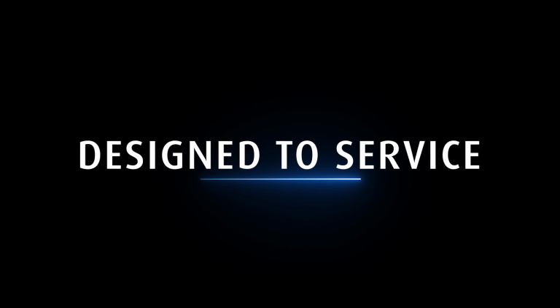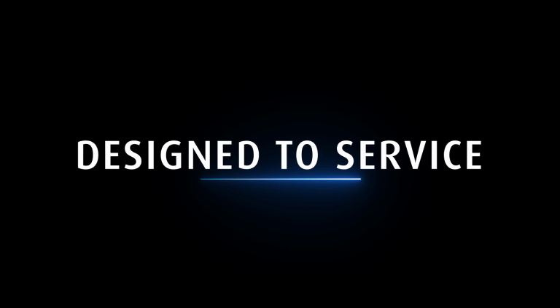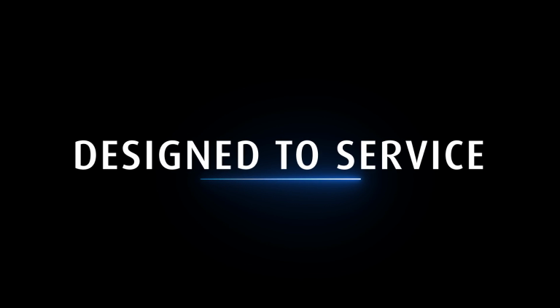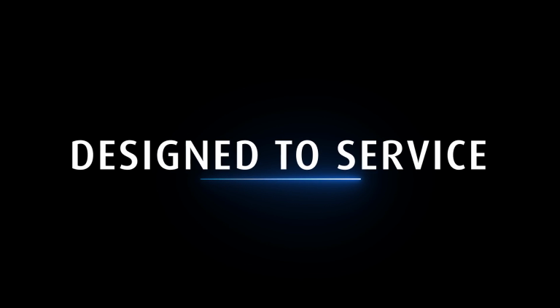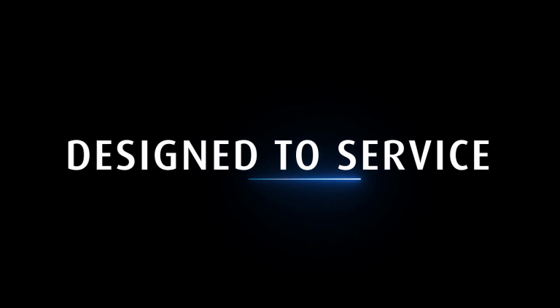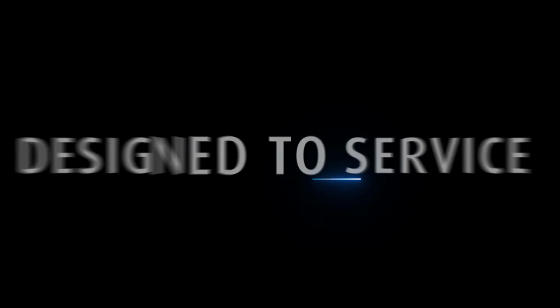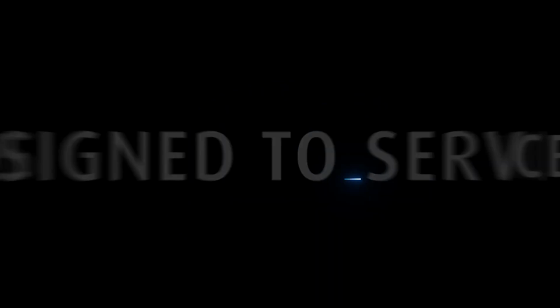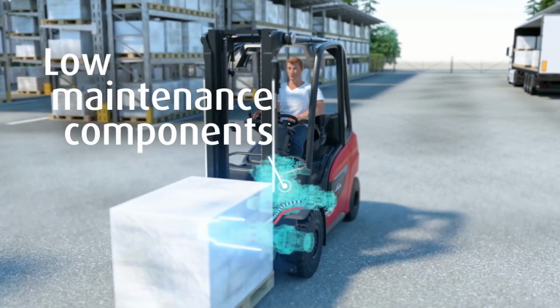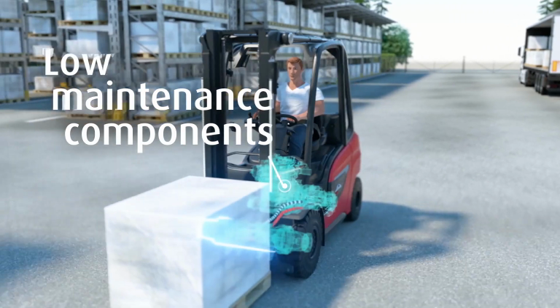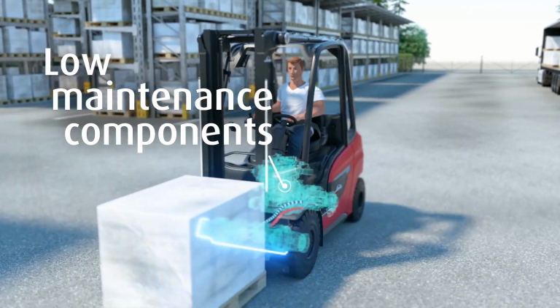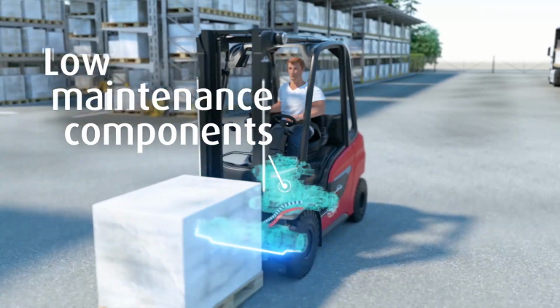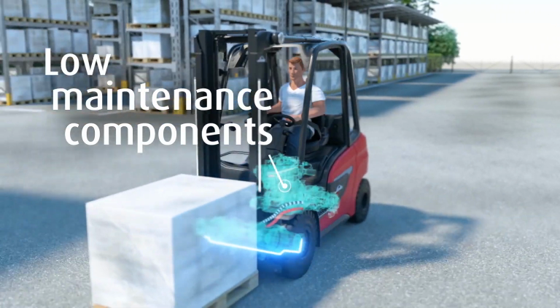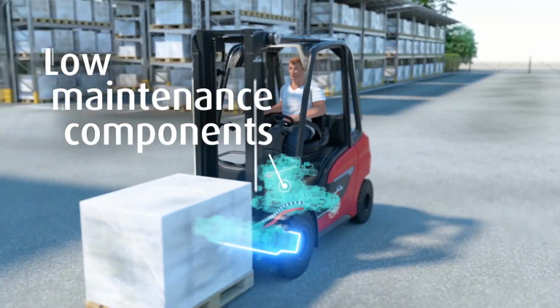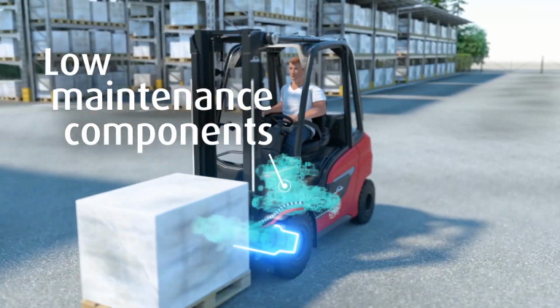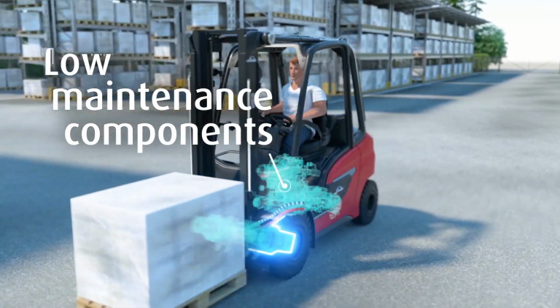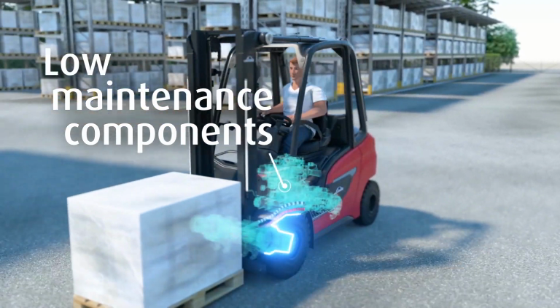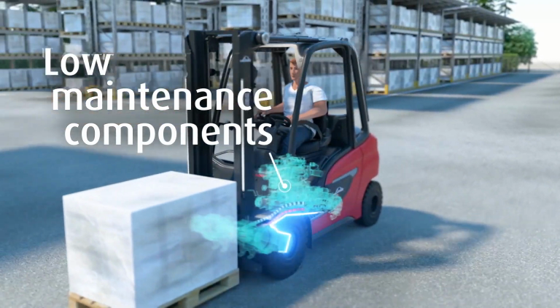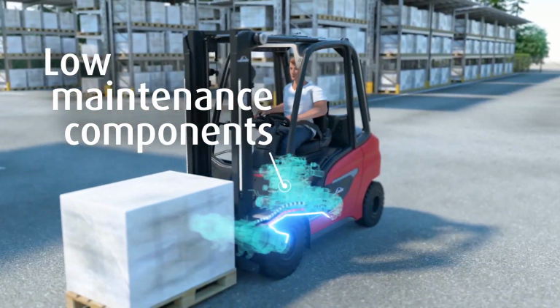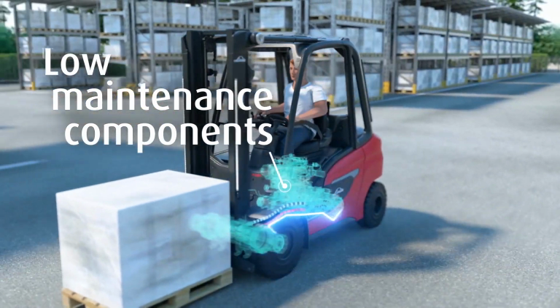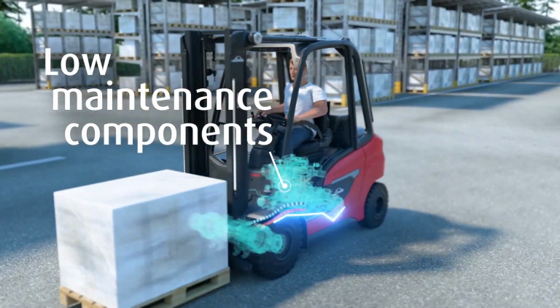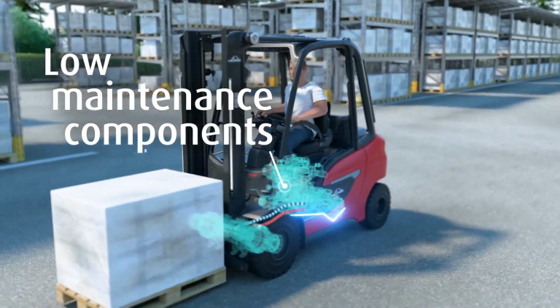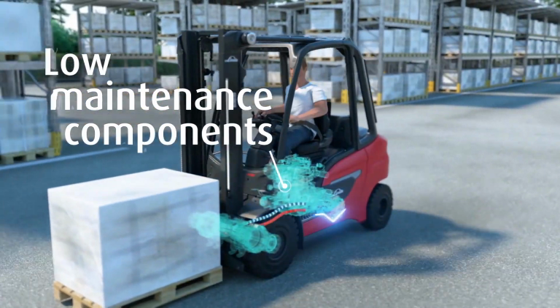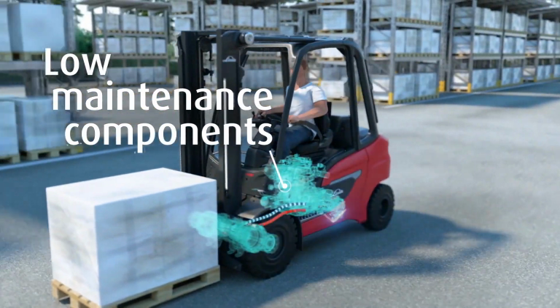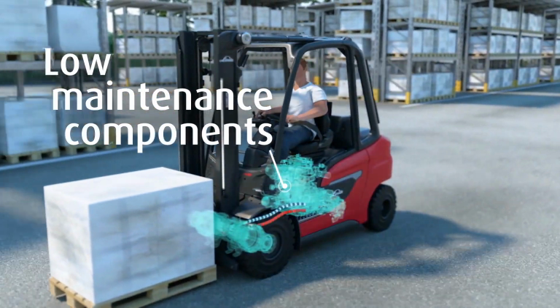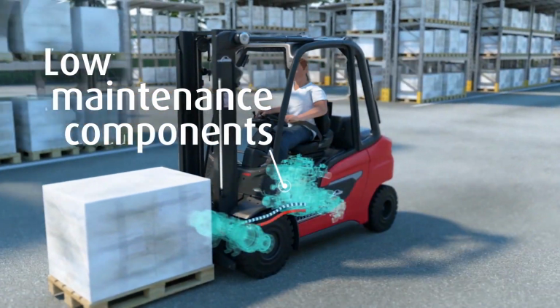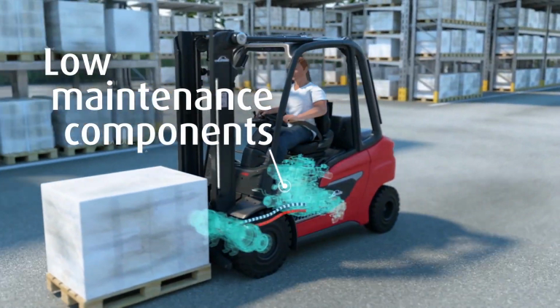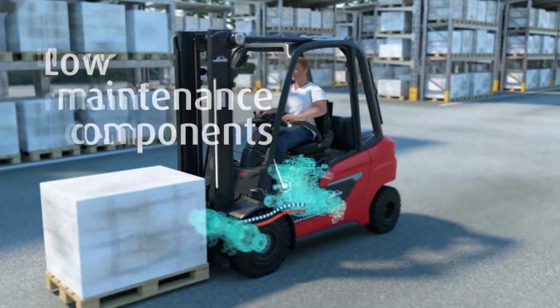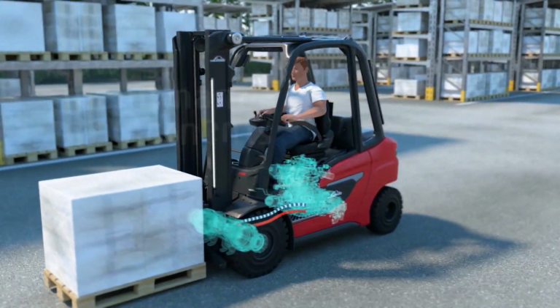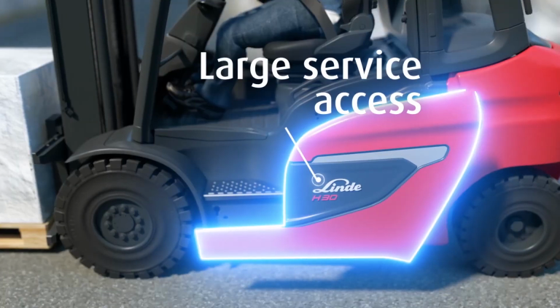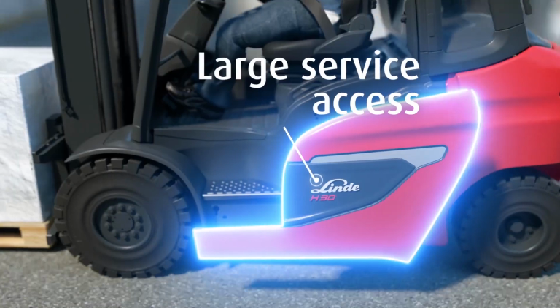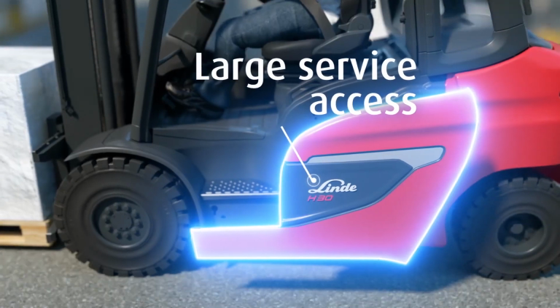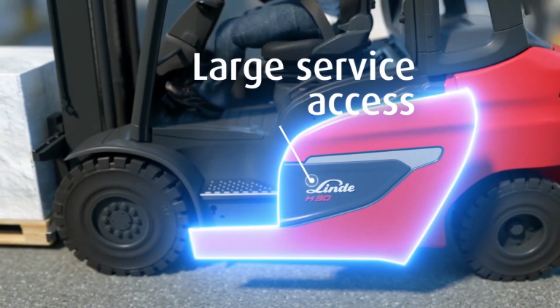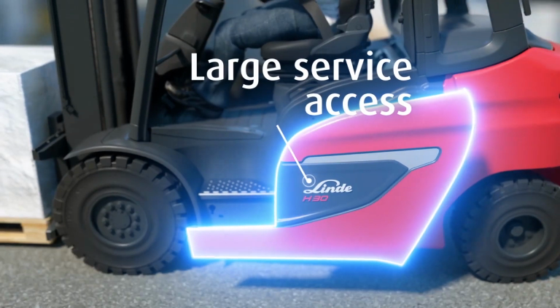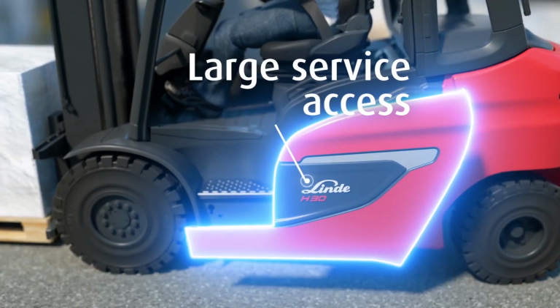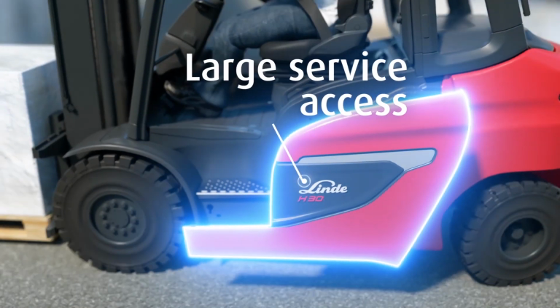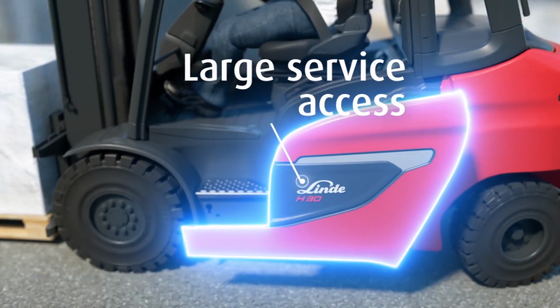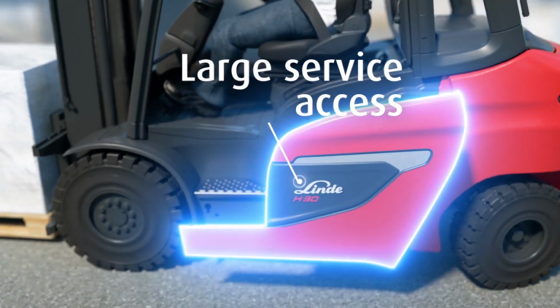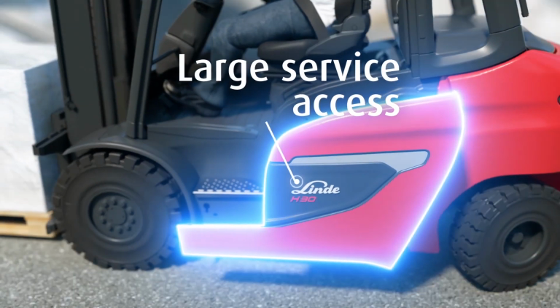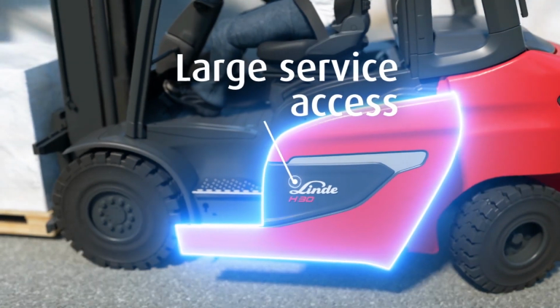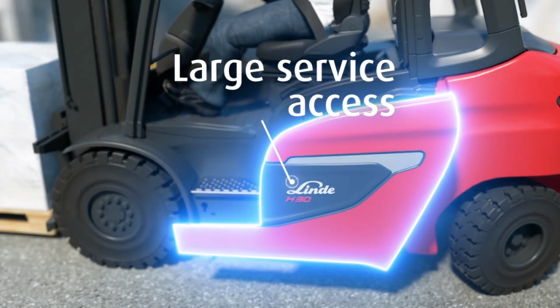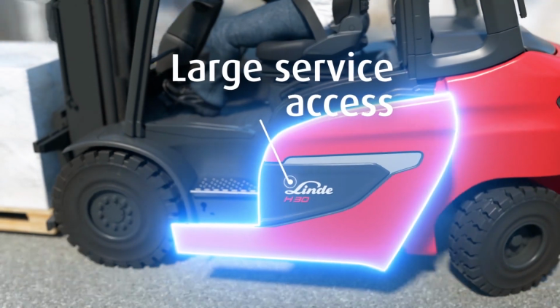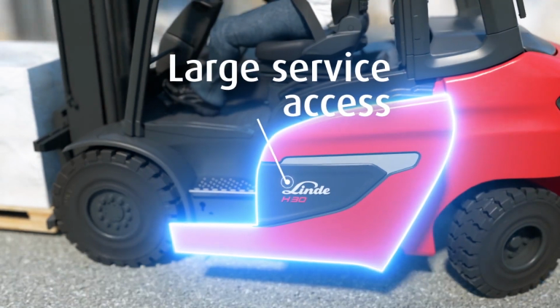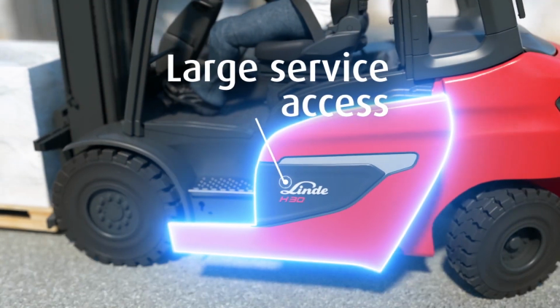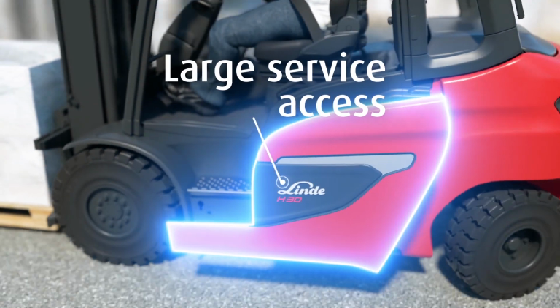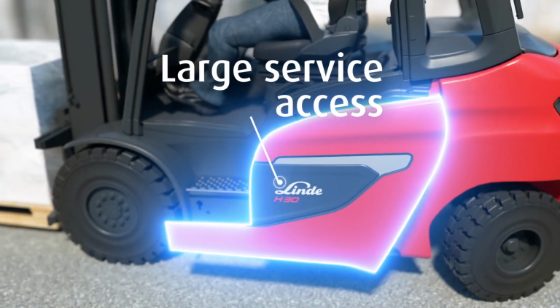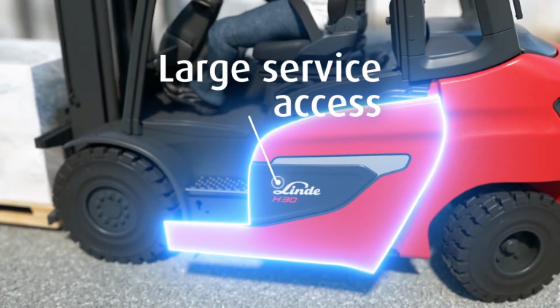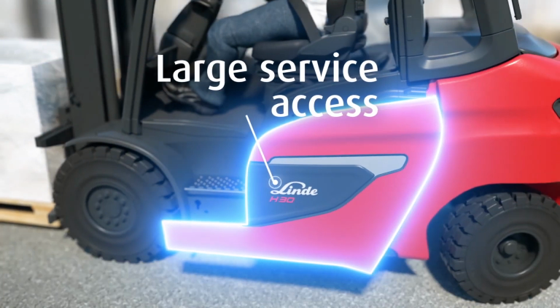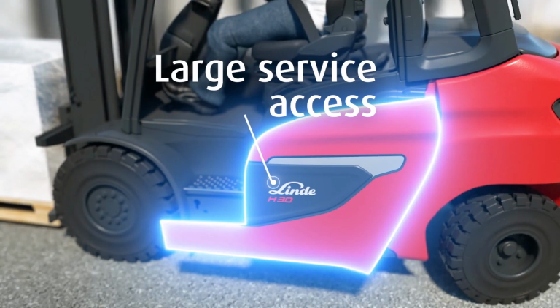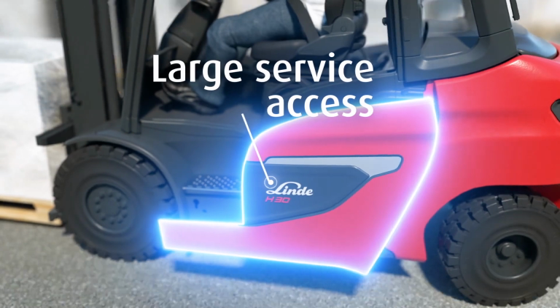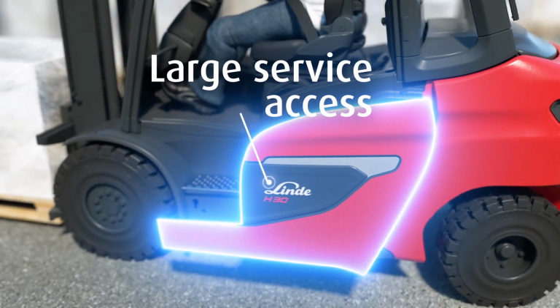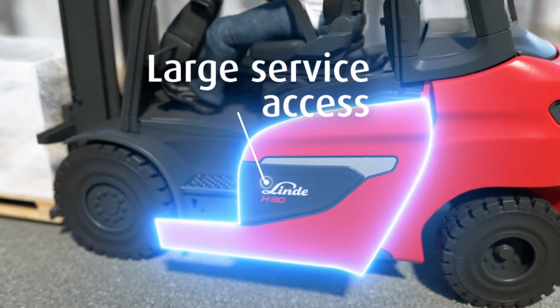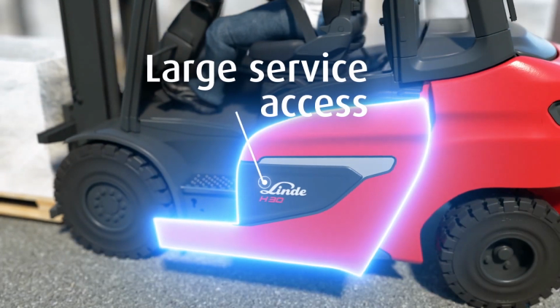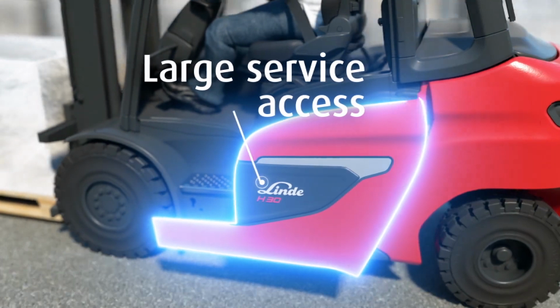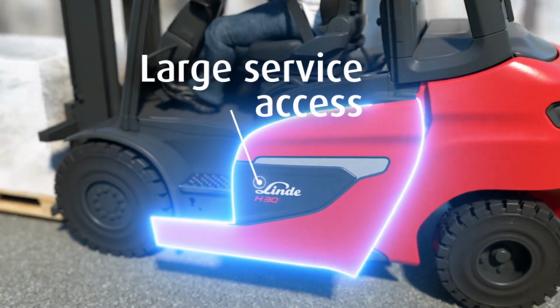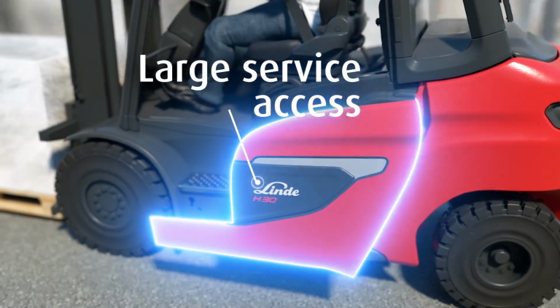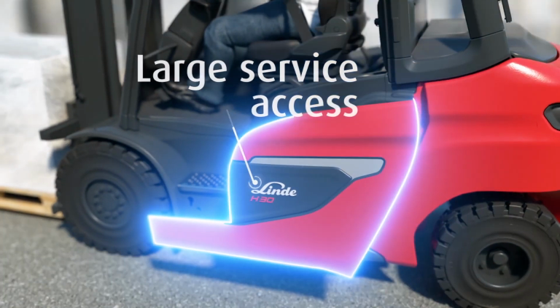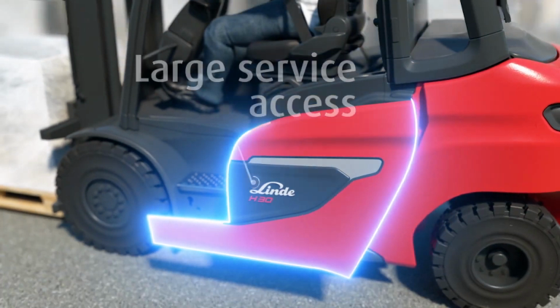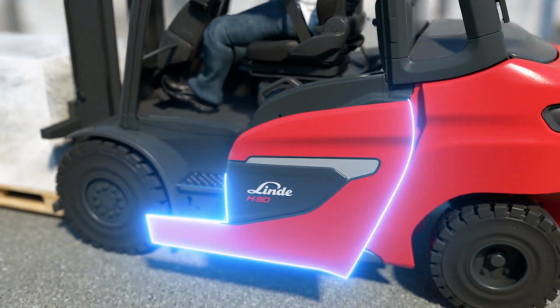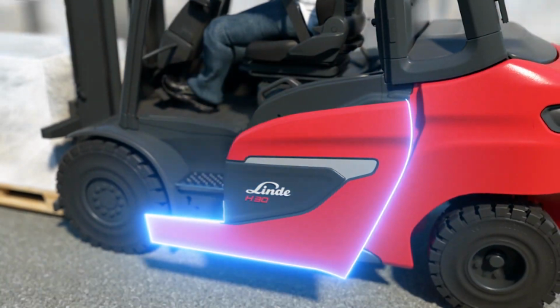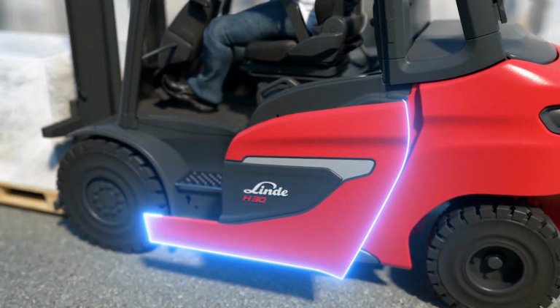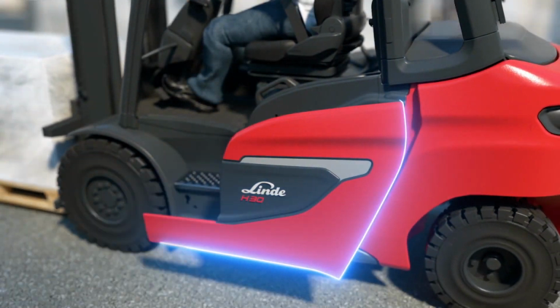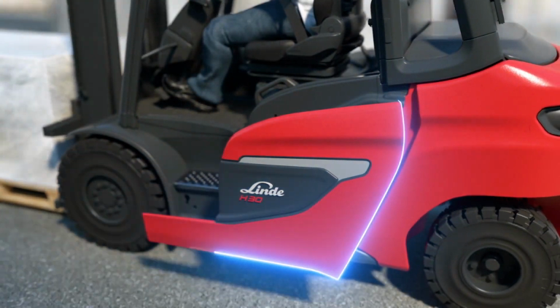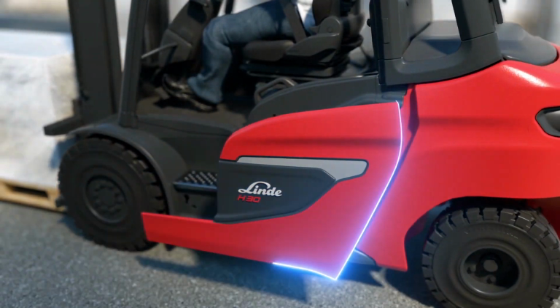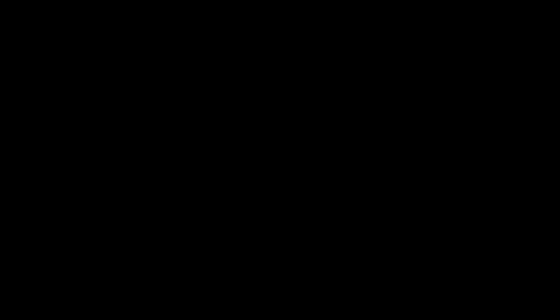Low maintenance components and easy access for servicing ensure high uptime and low costs.